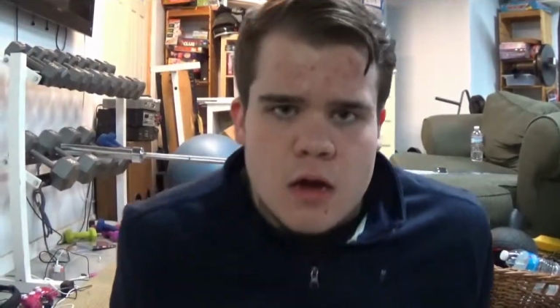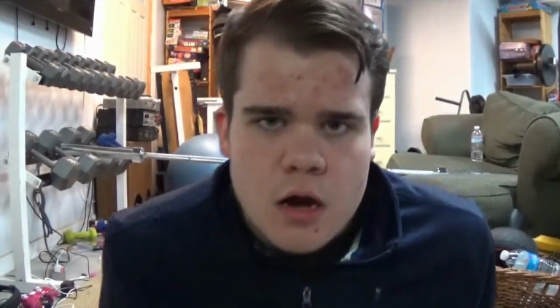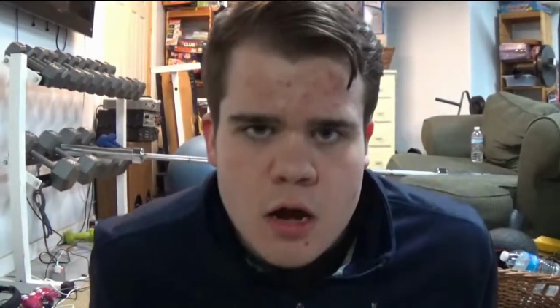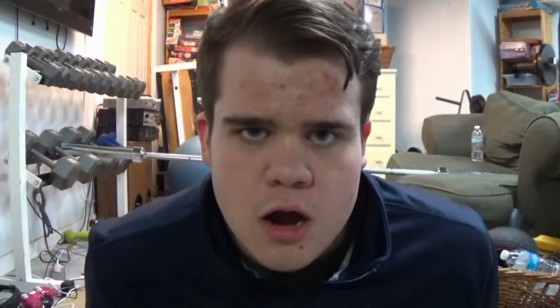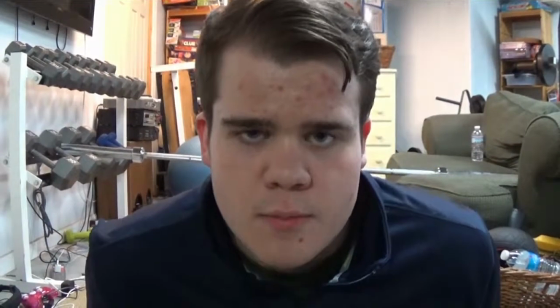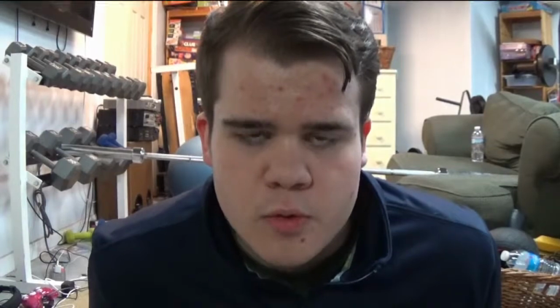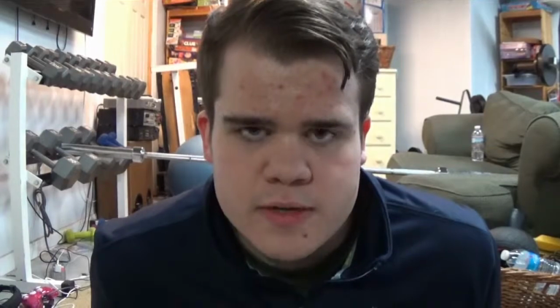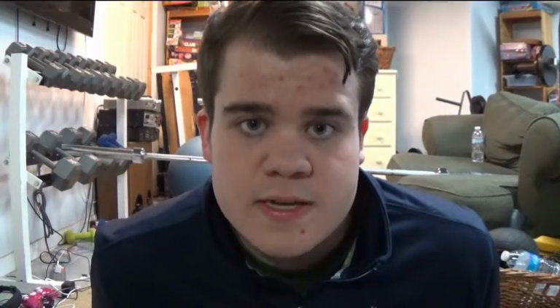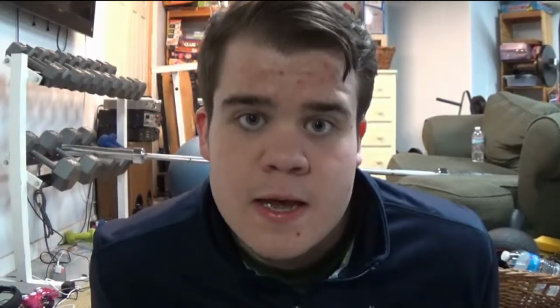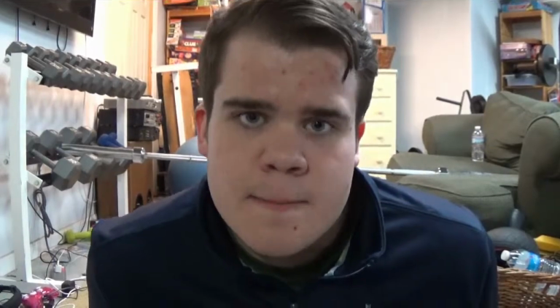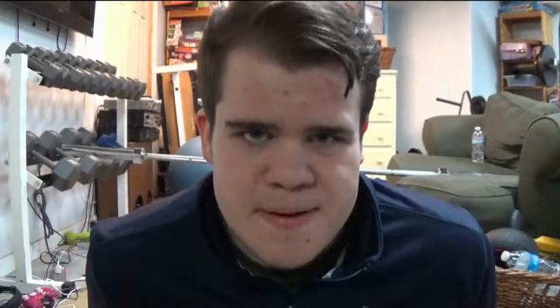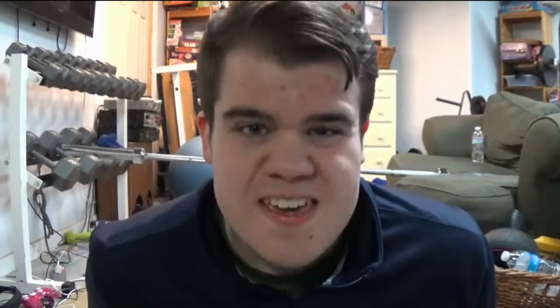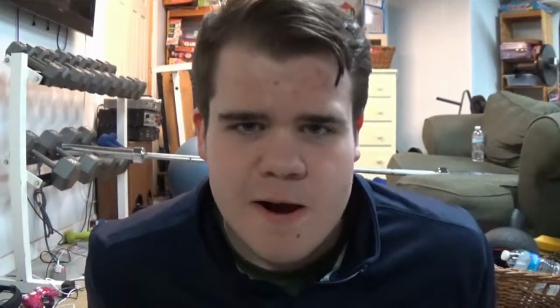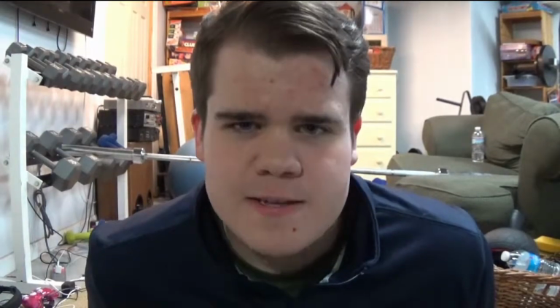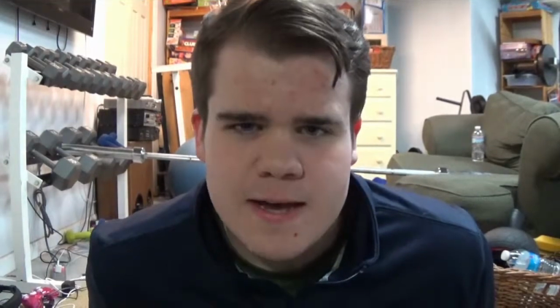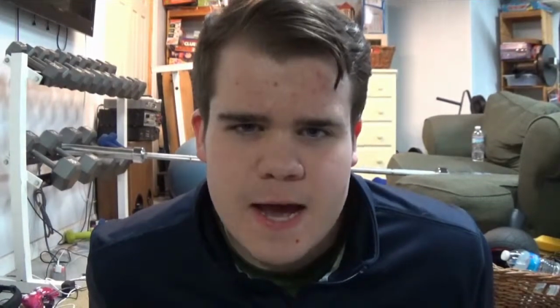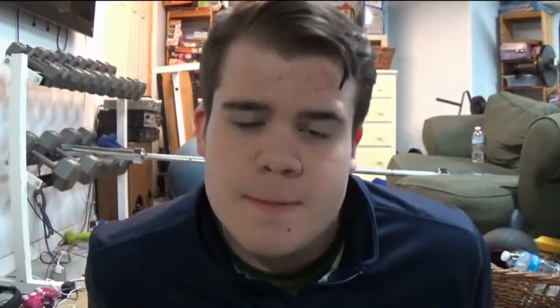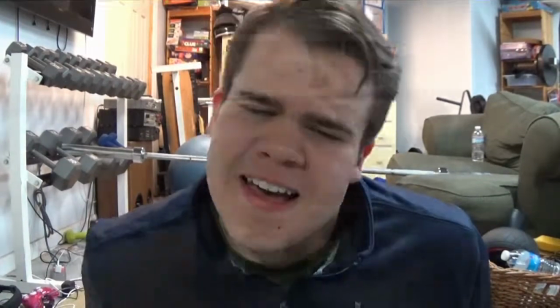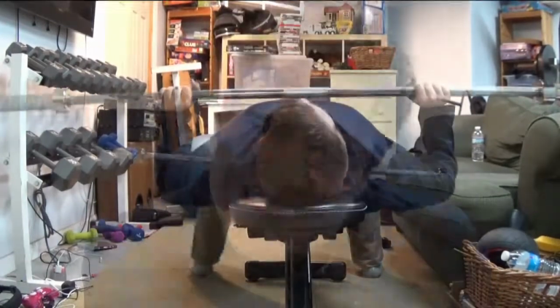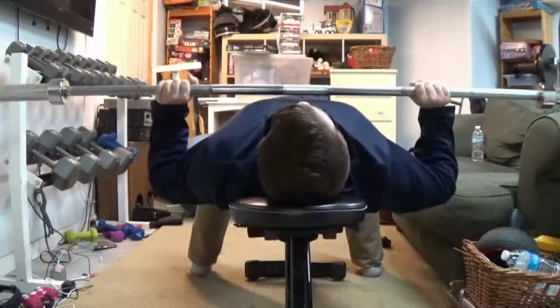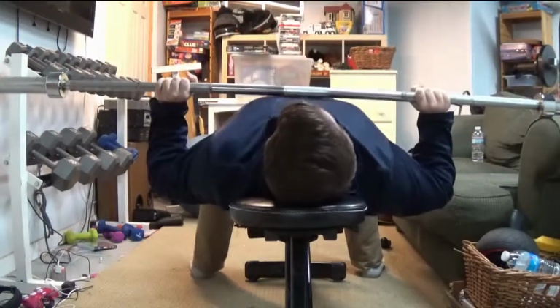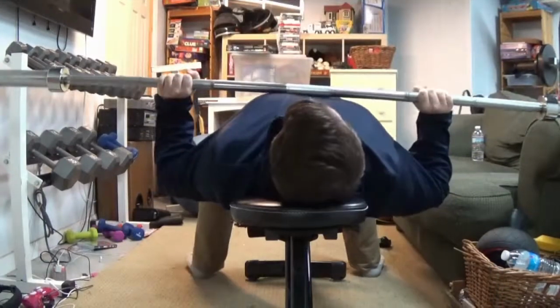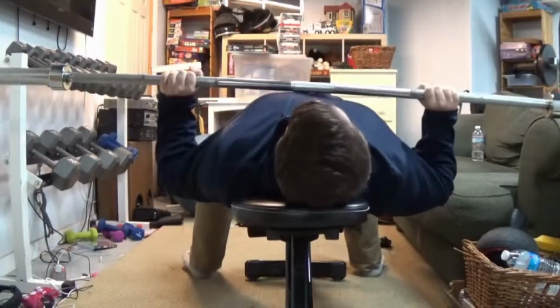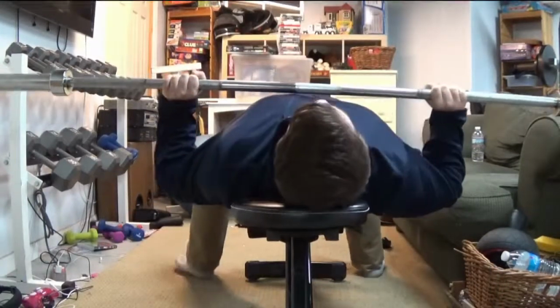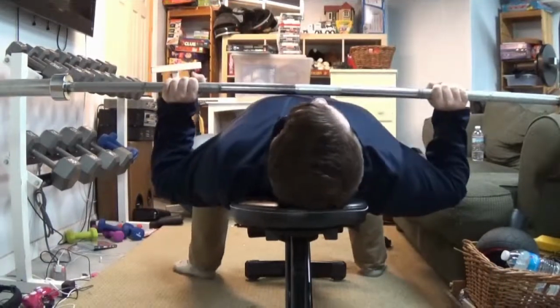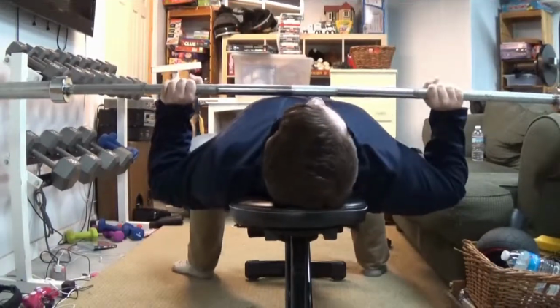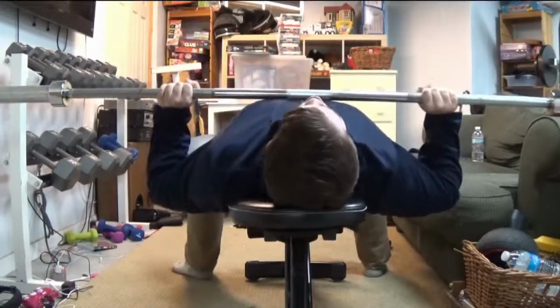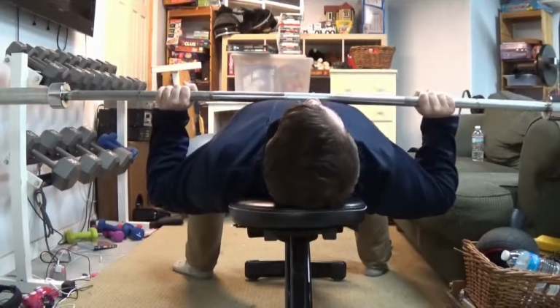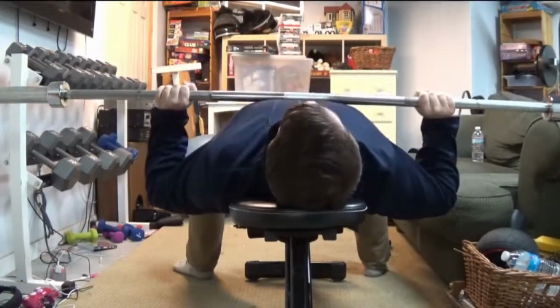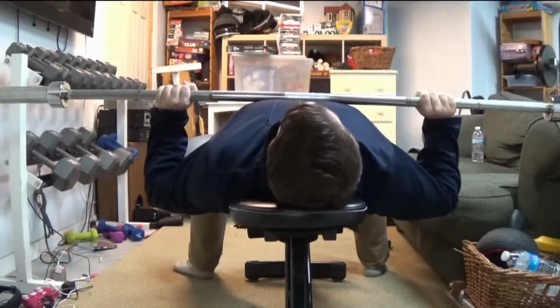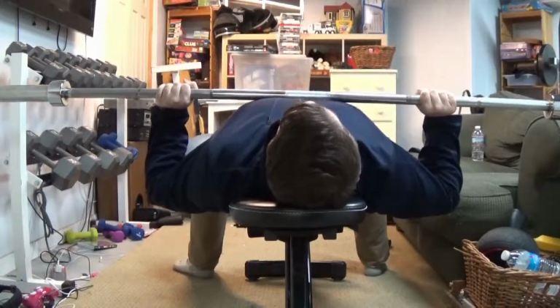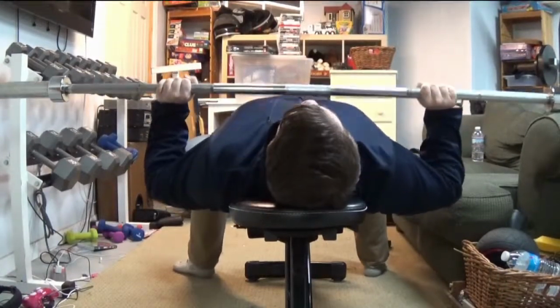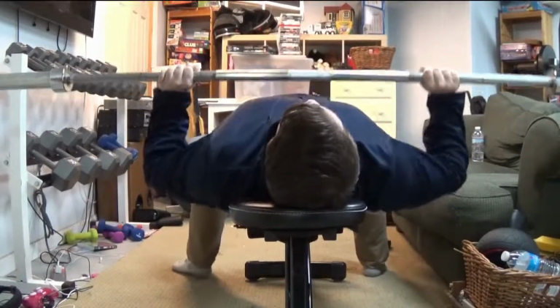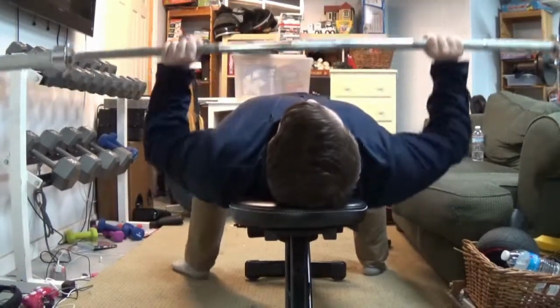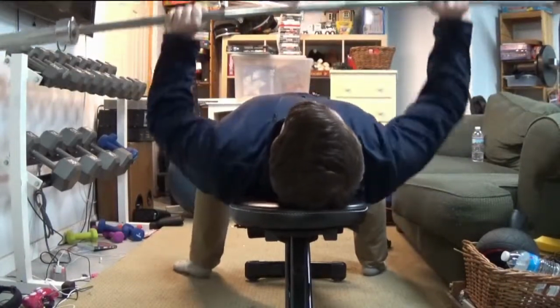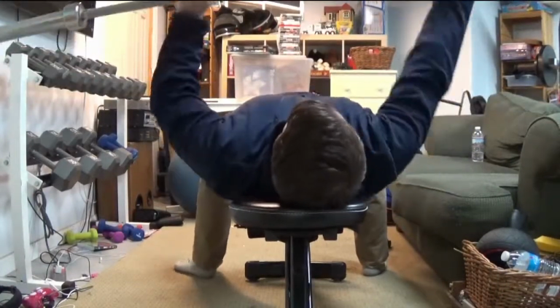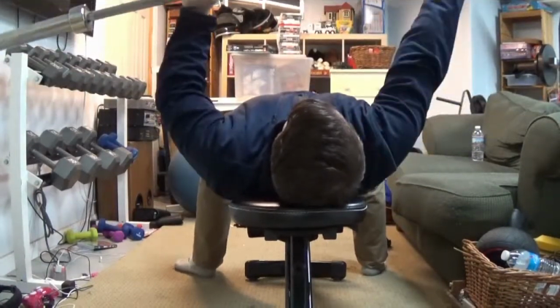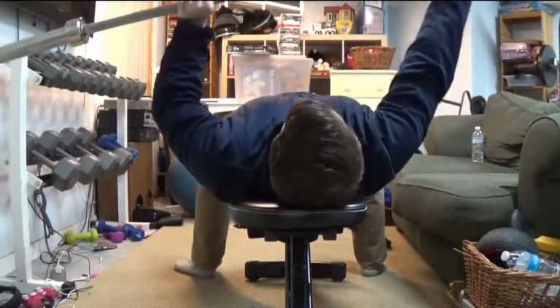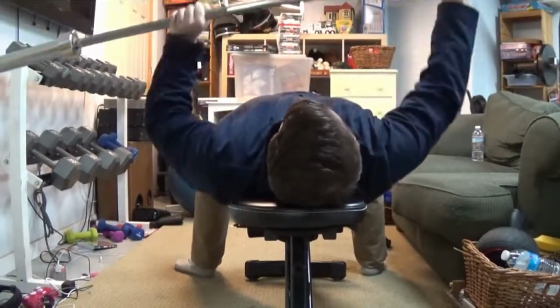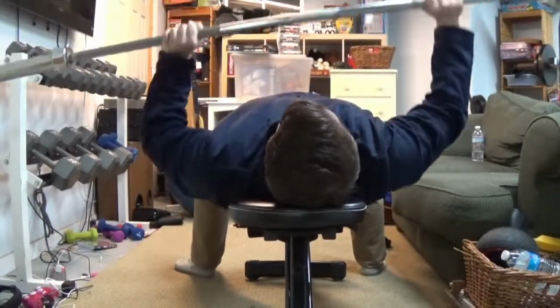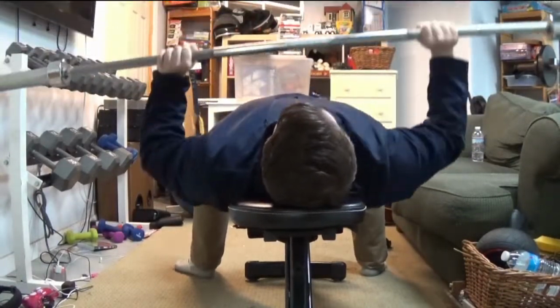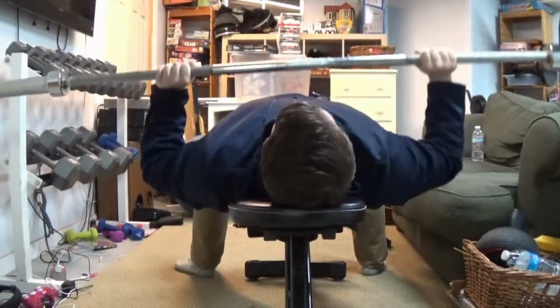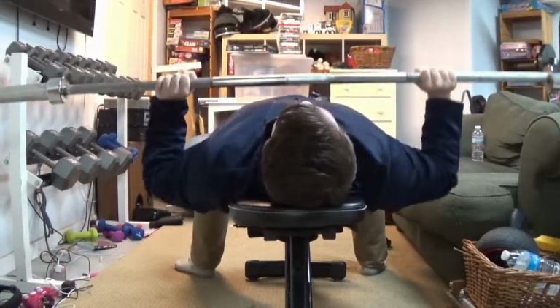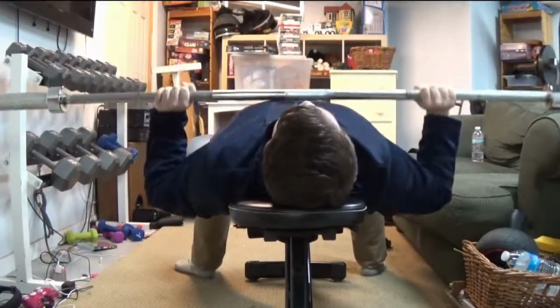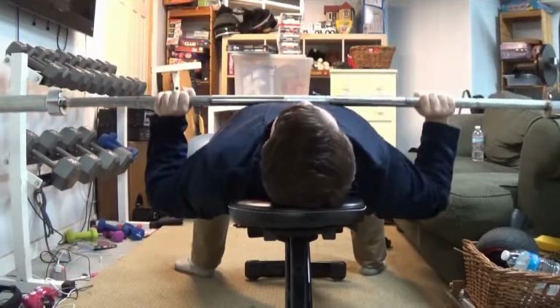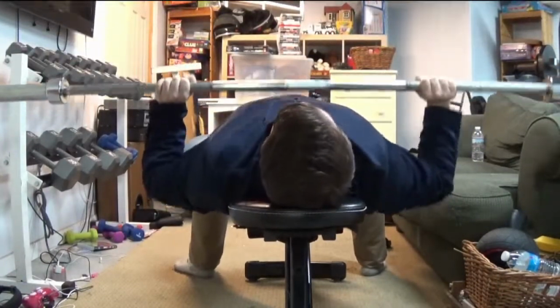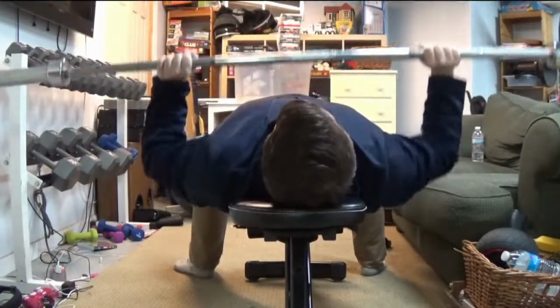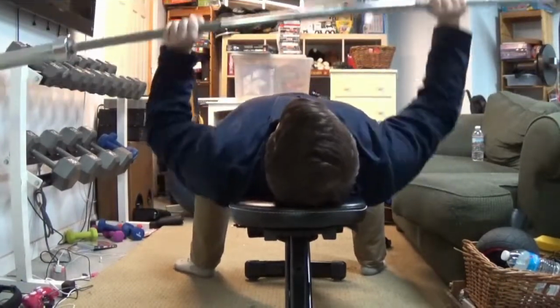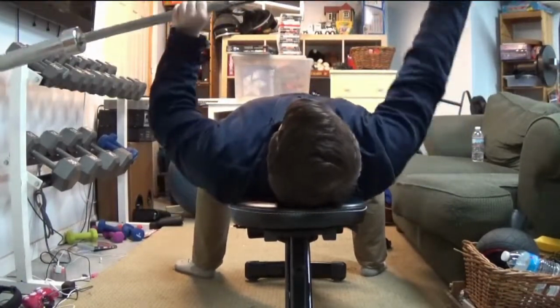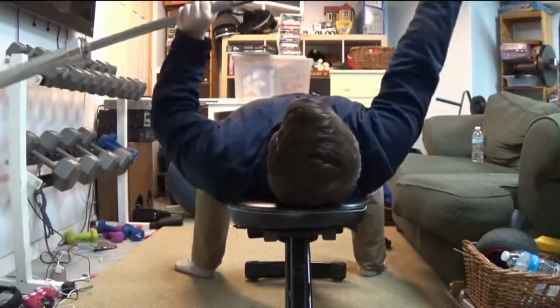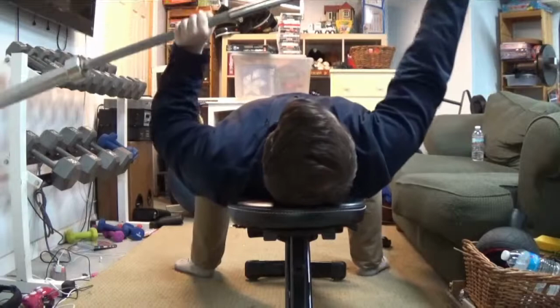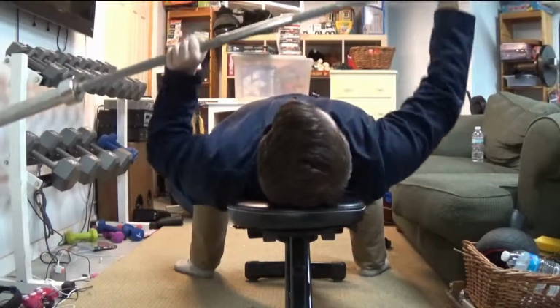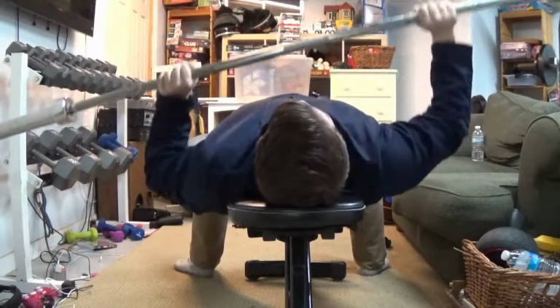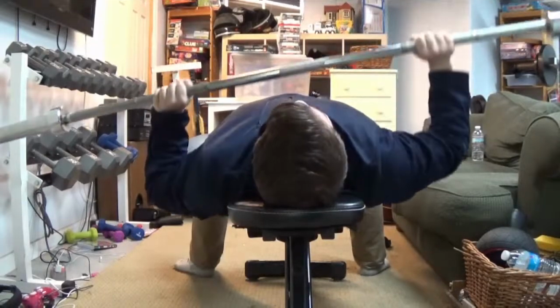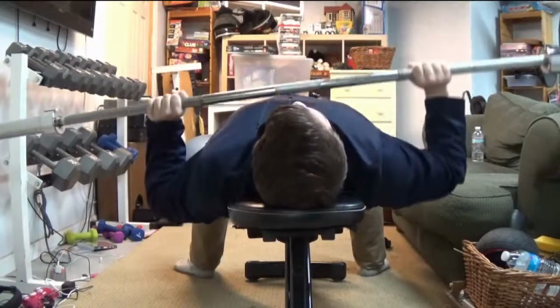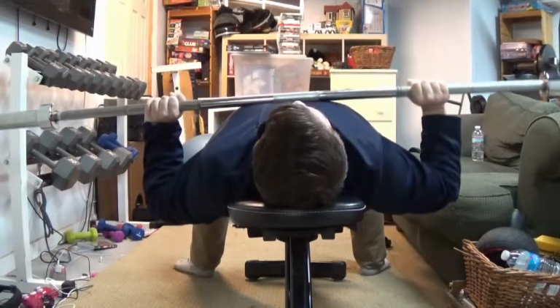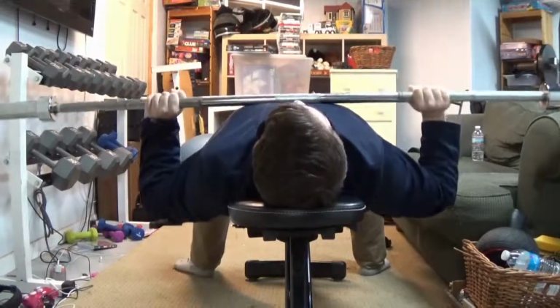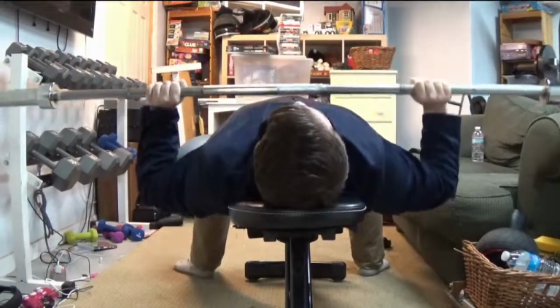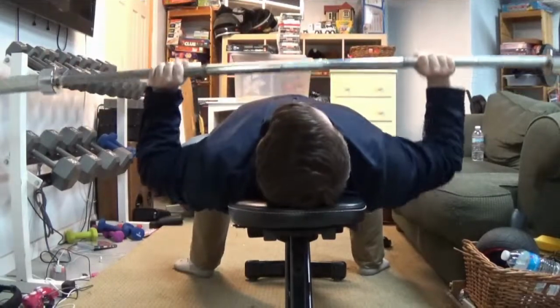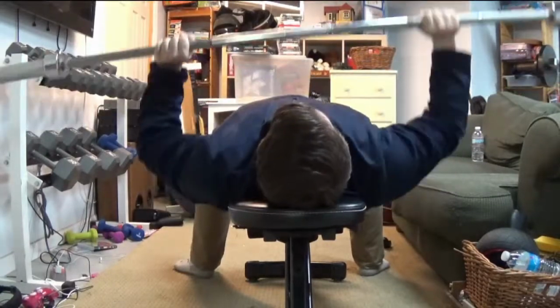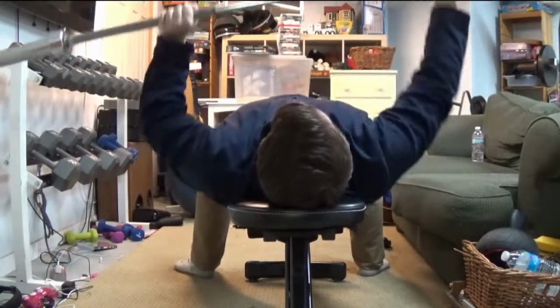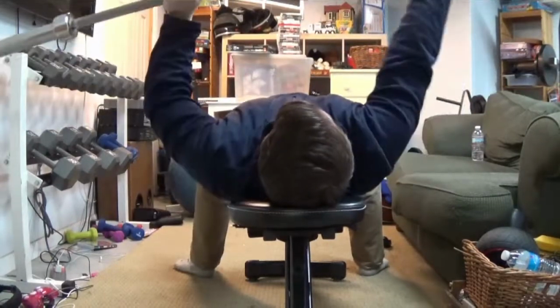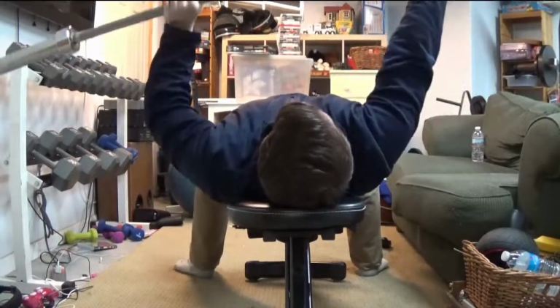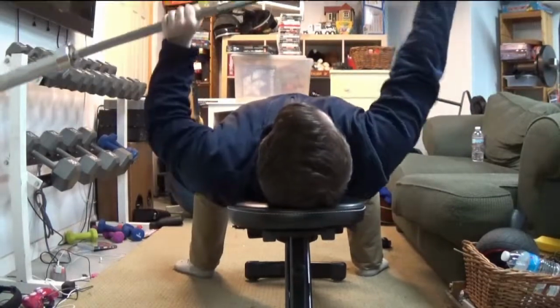Alright boys, PR time. Lightweight! Lightweight!